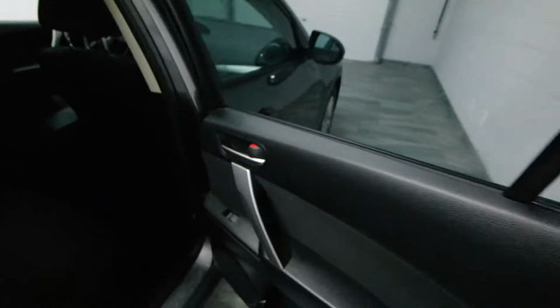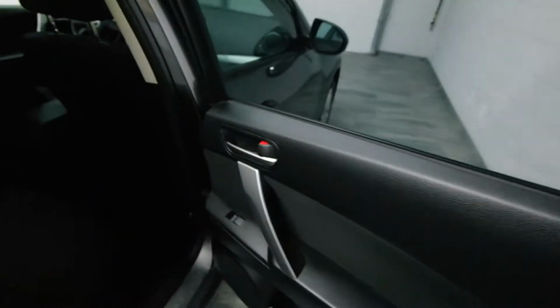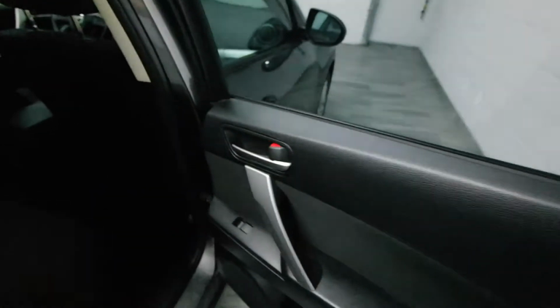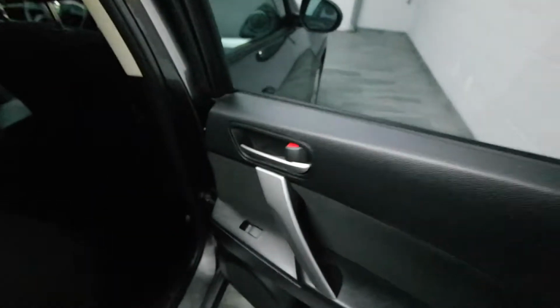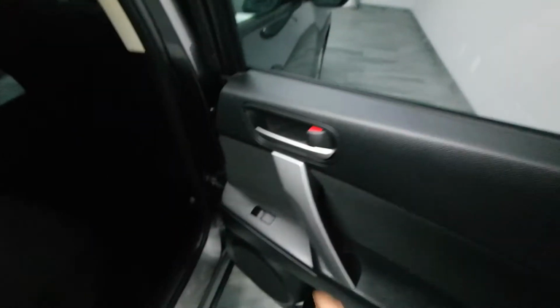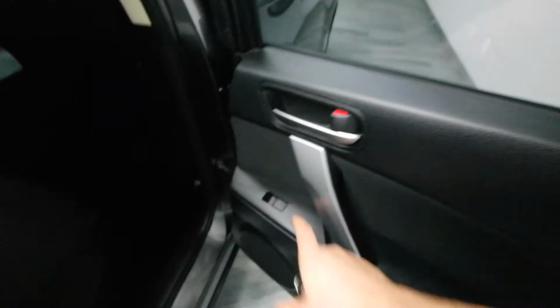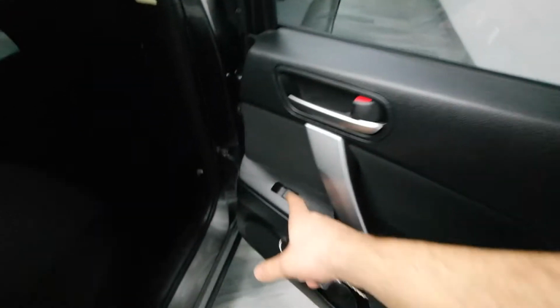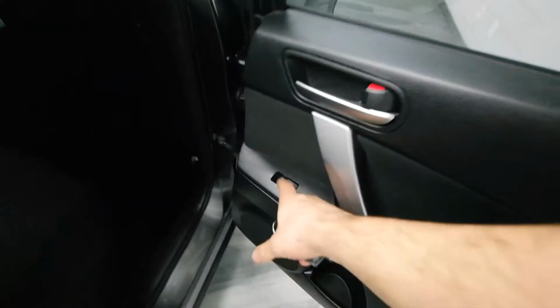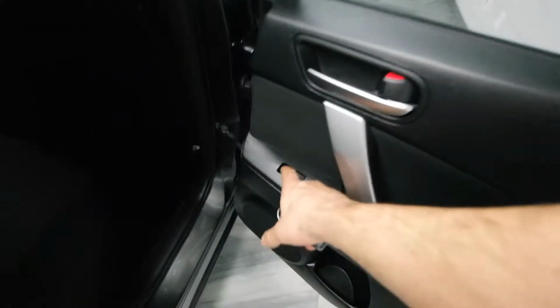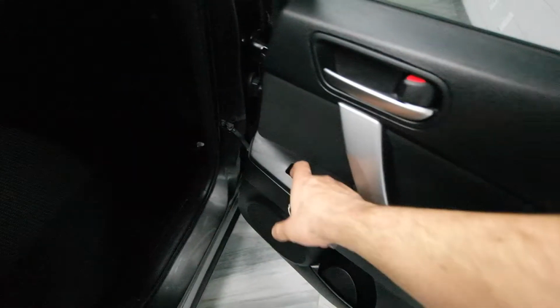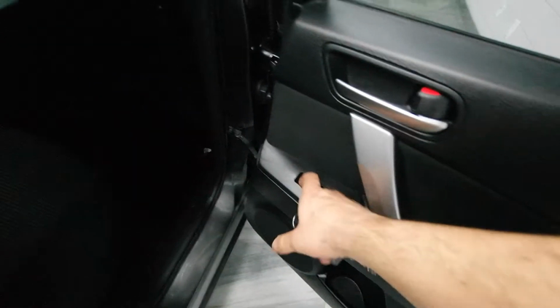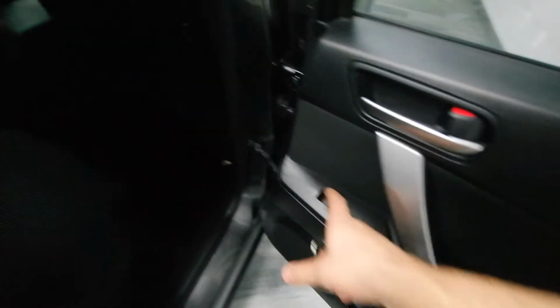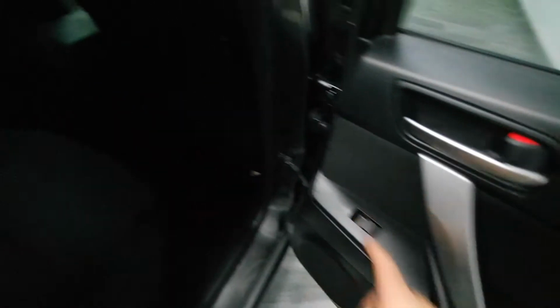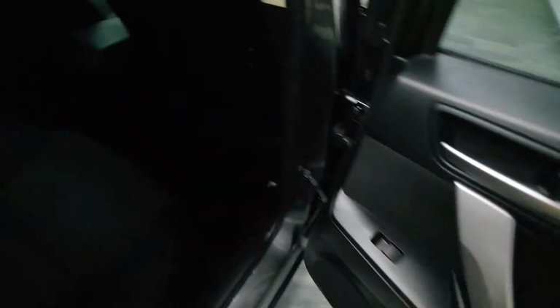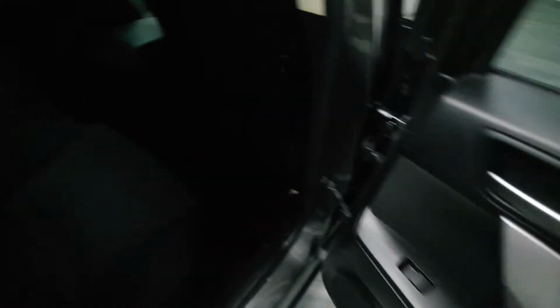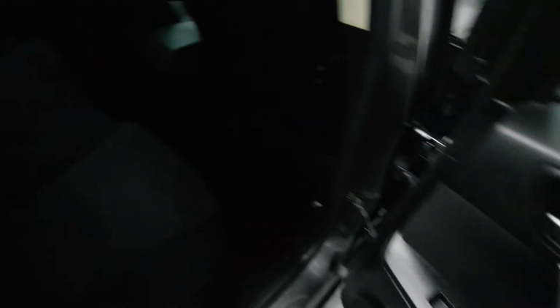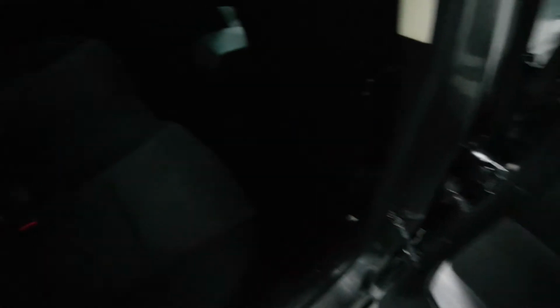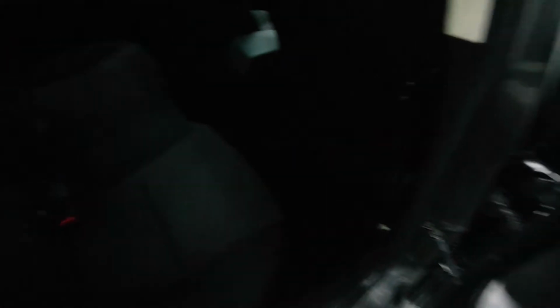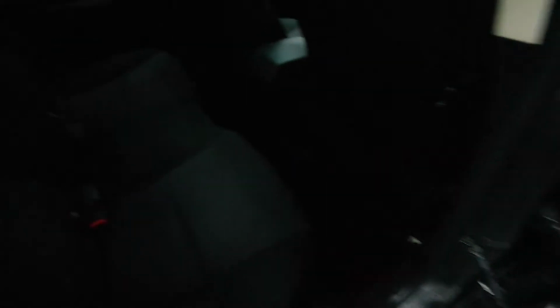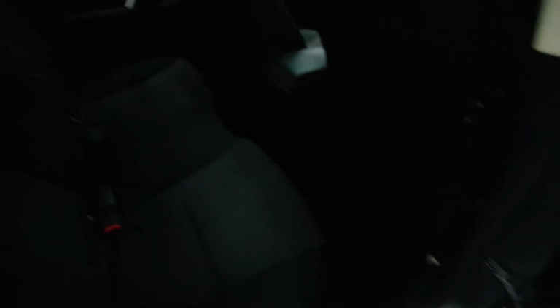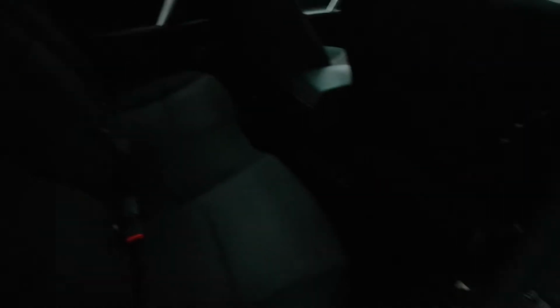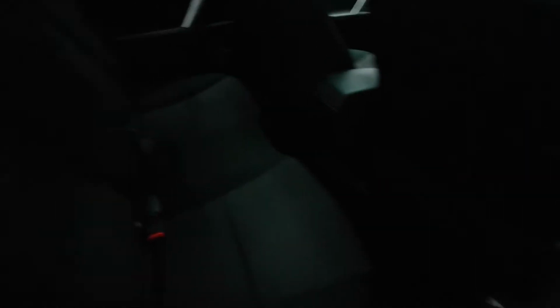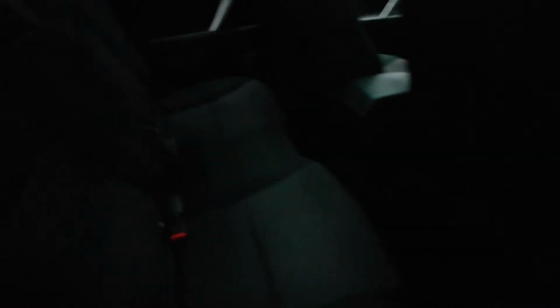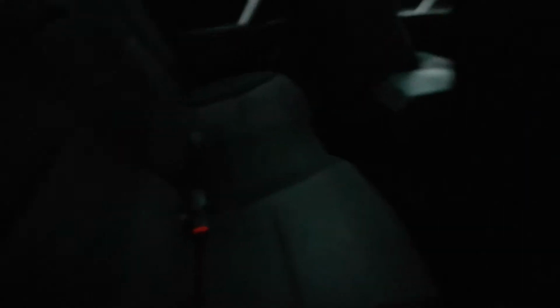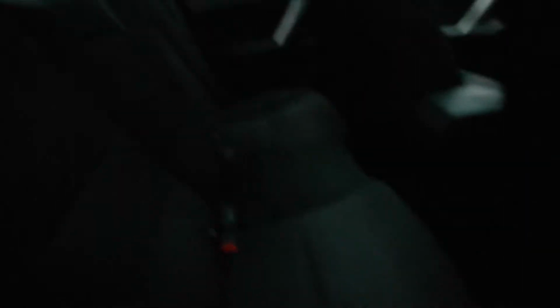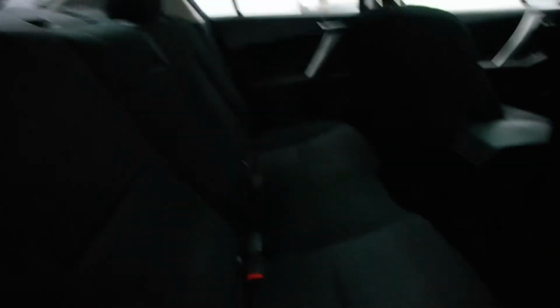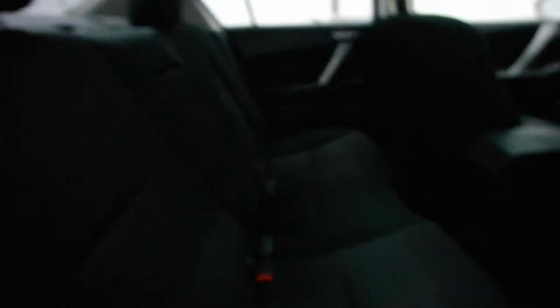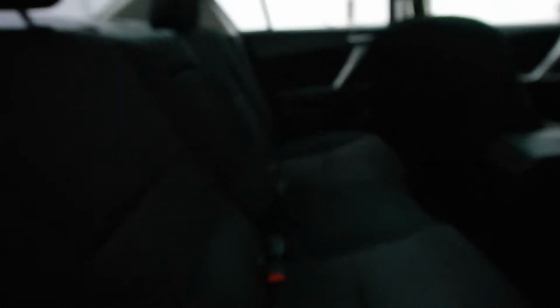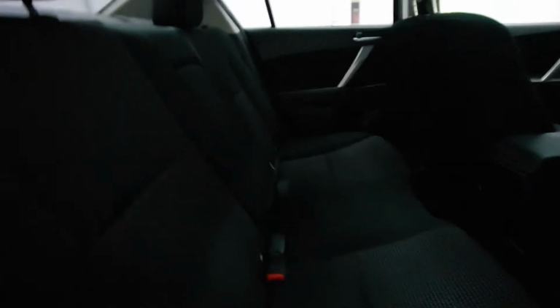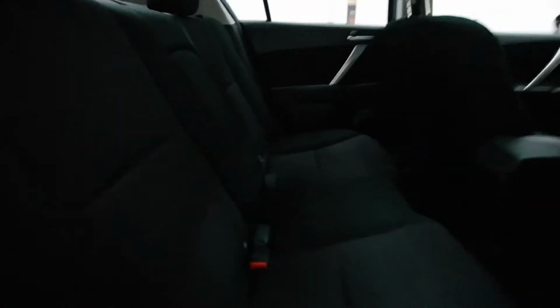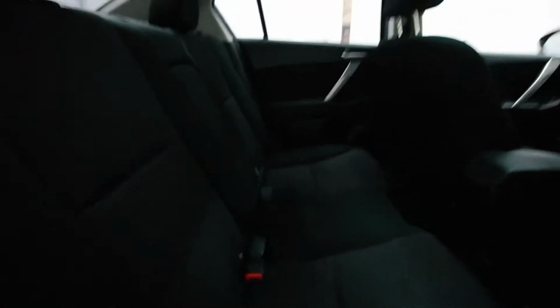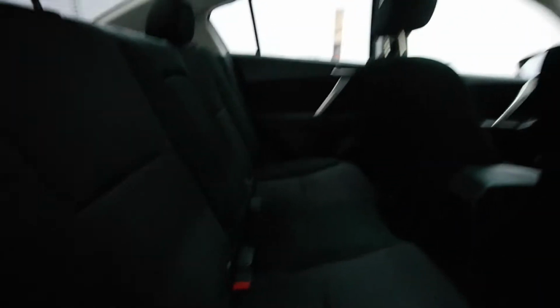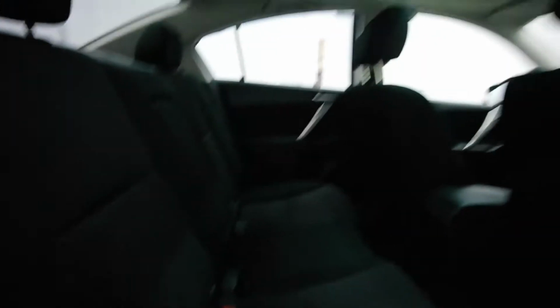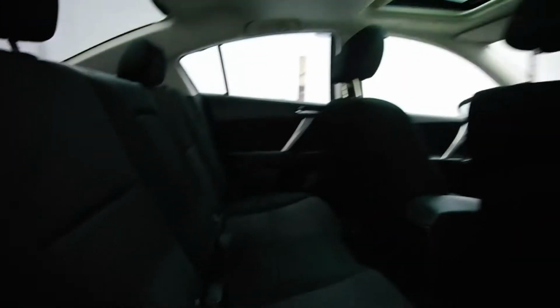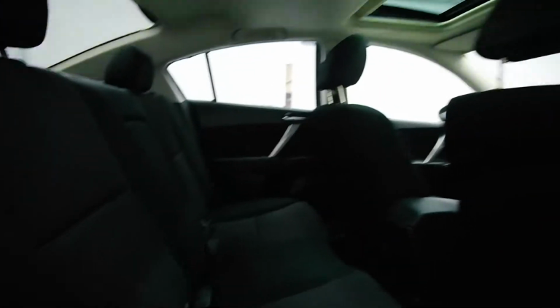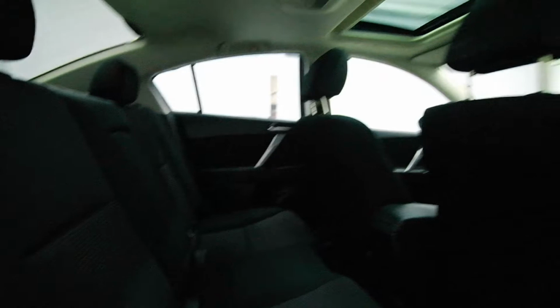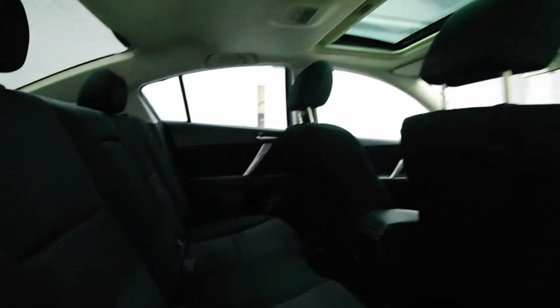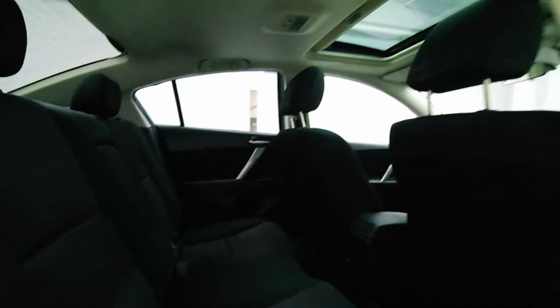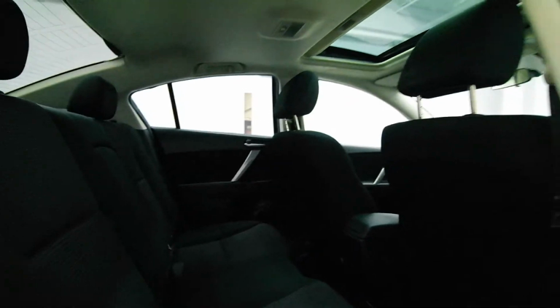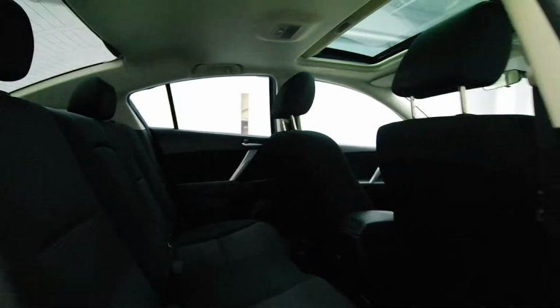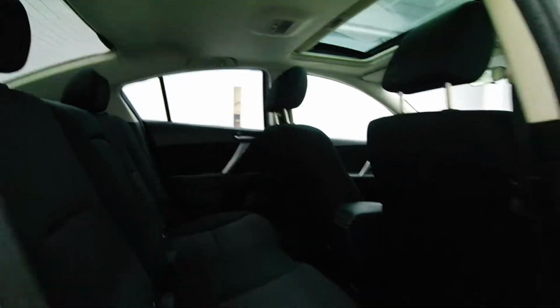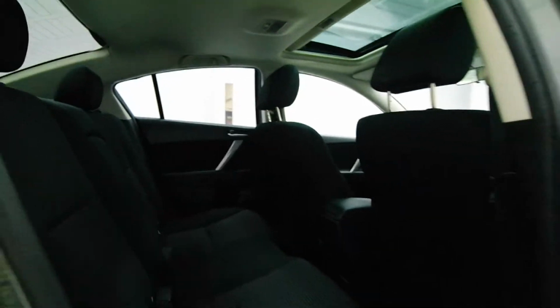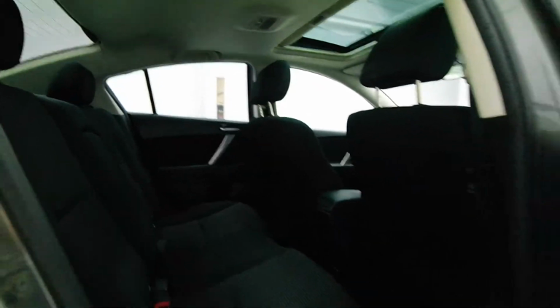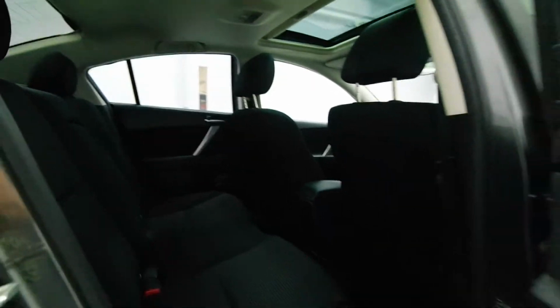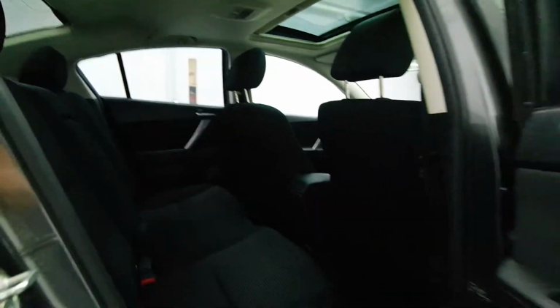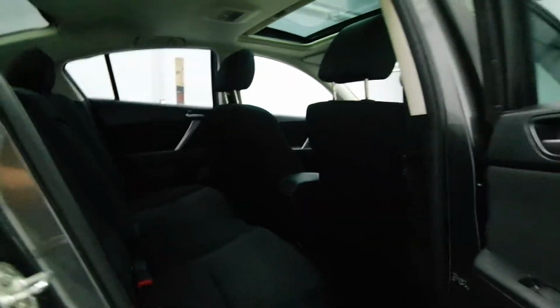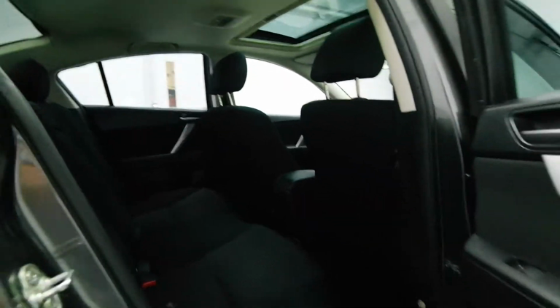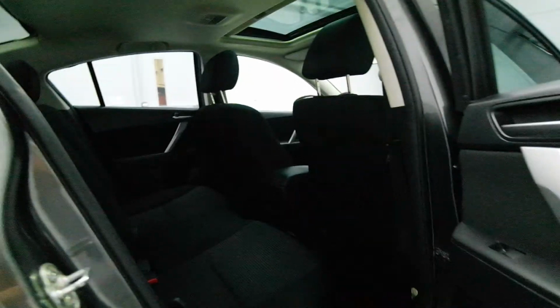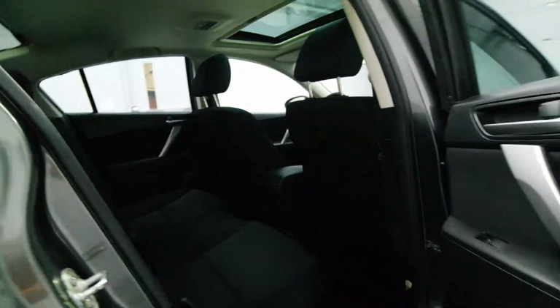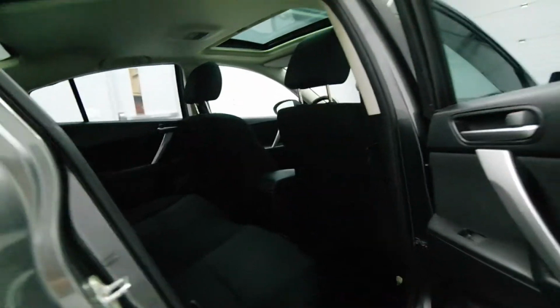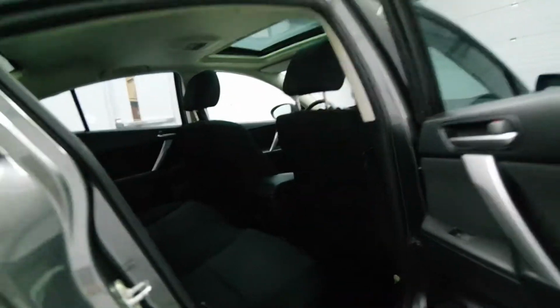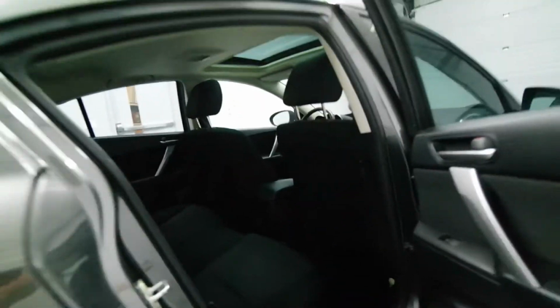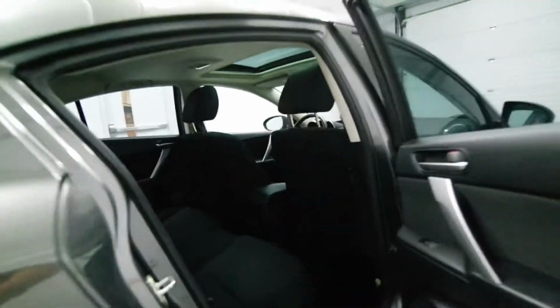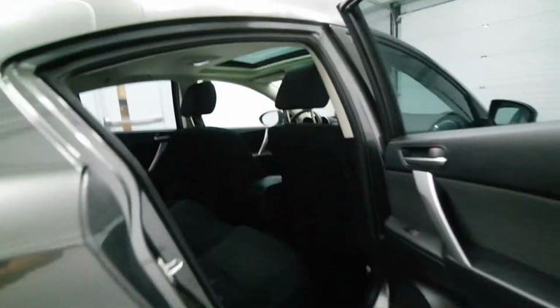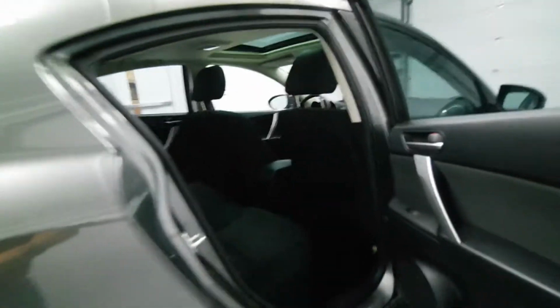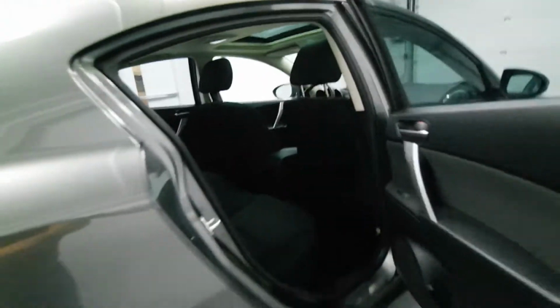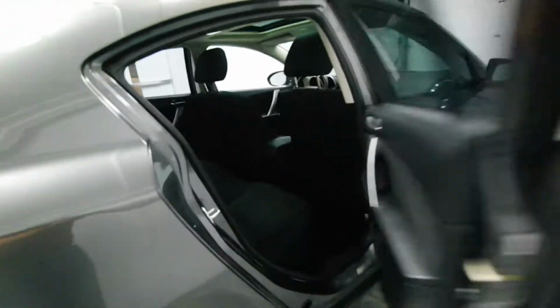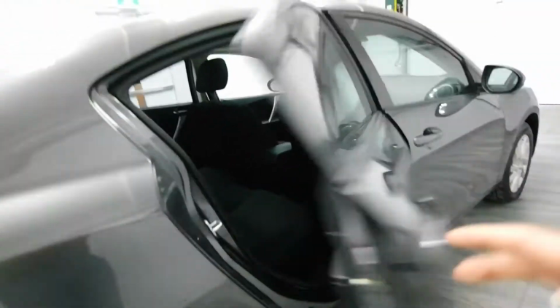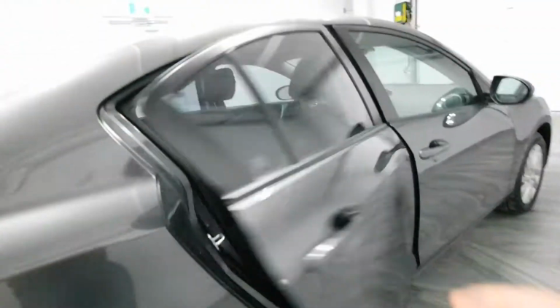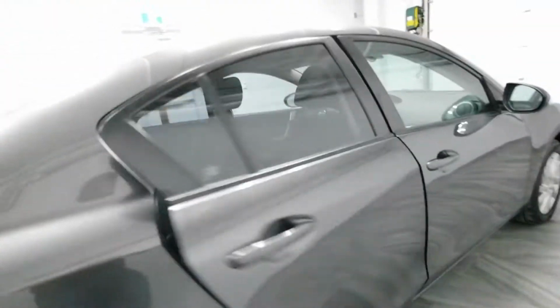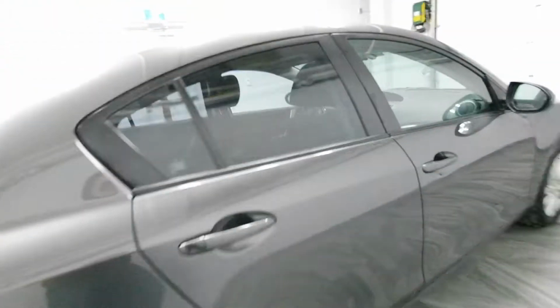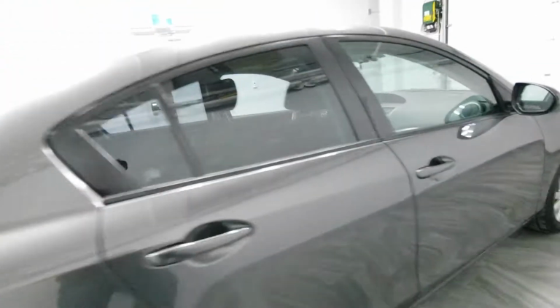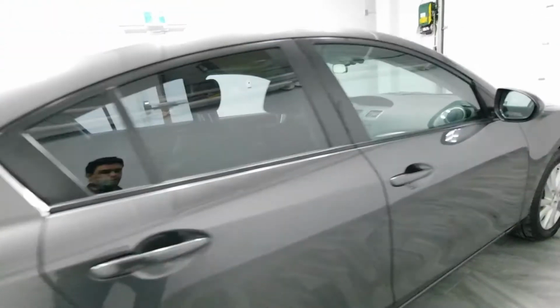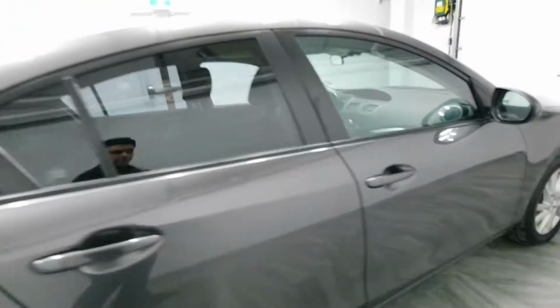Power options. Dark grey cloth interior. The power sunroof.